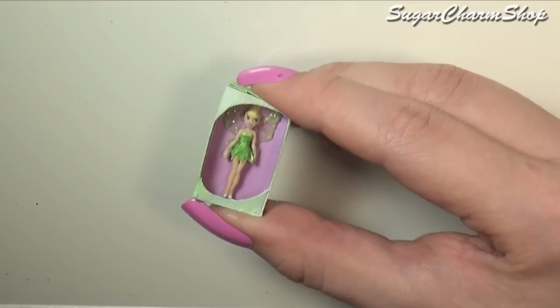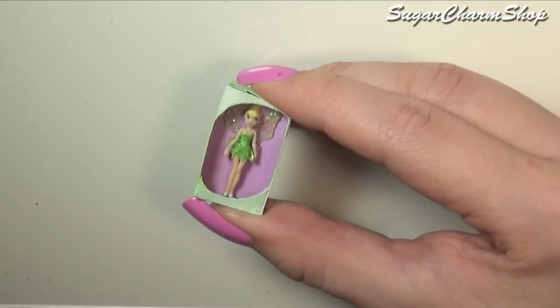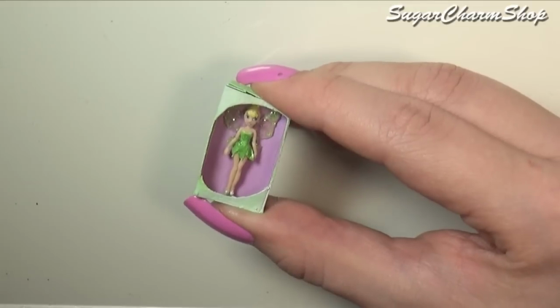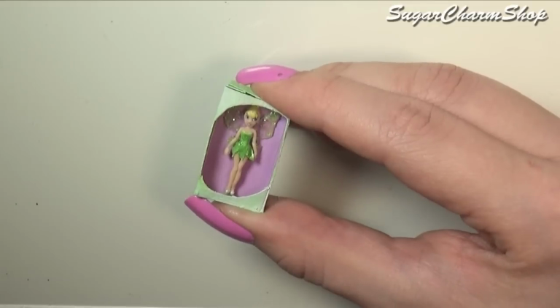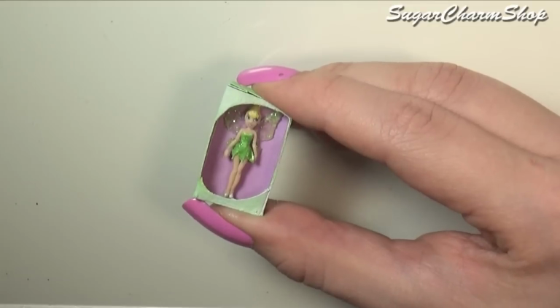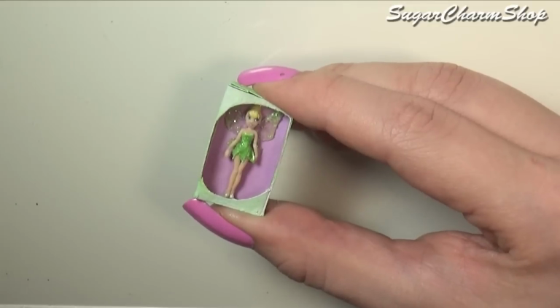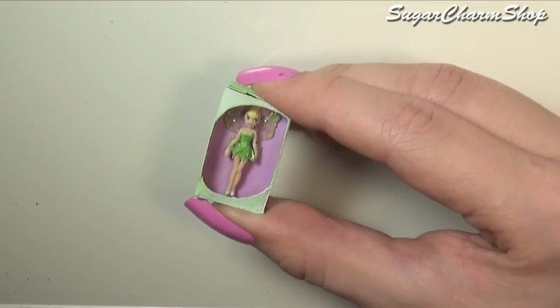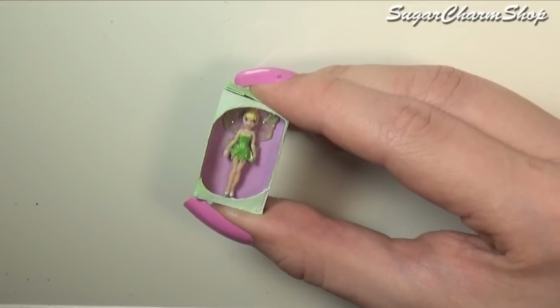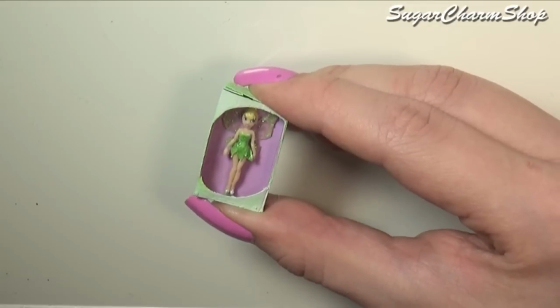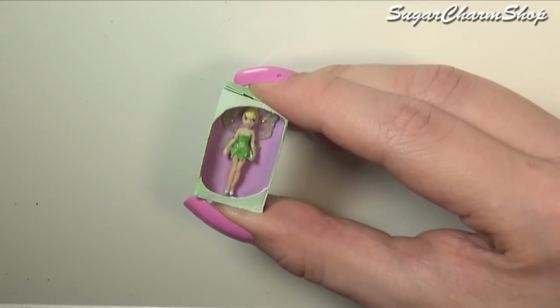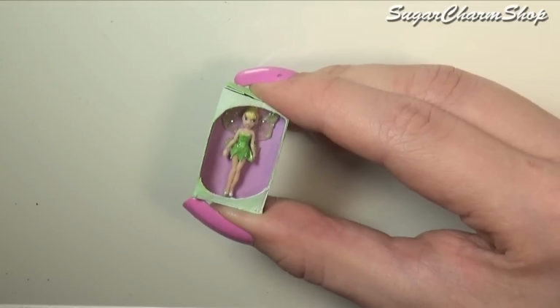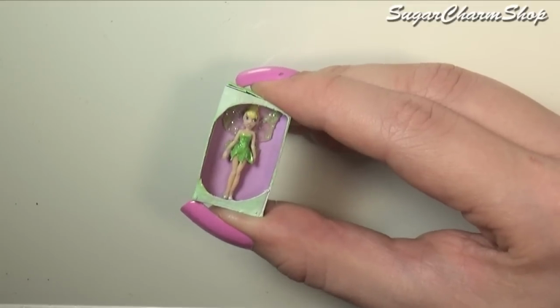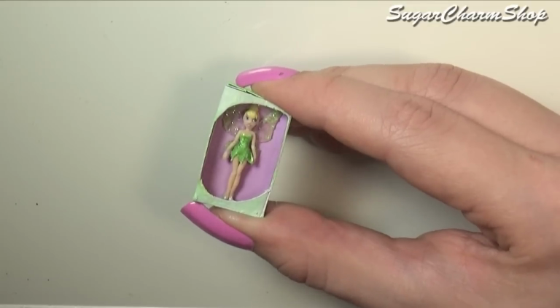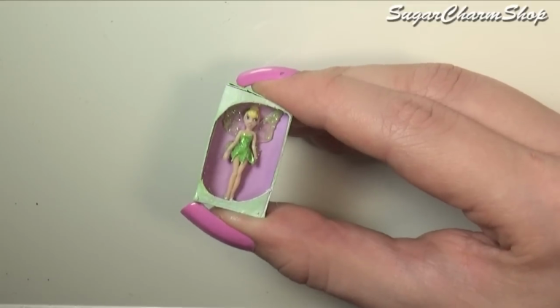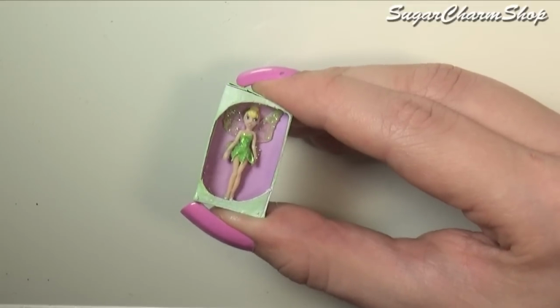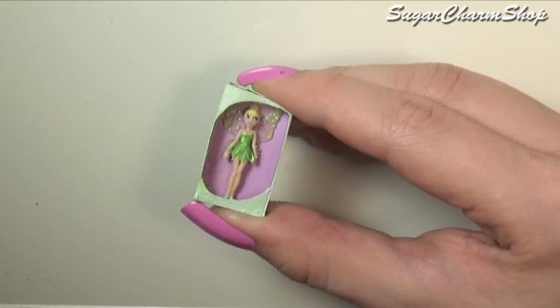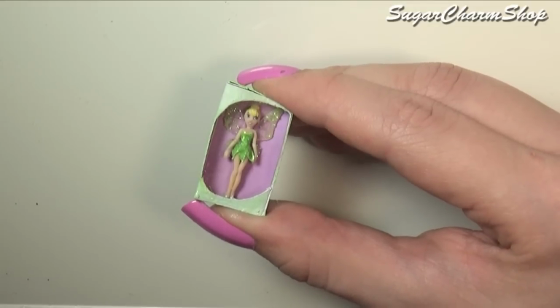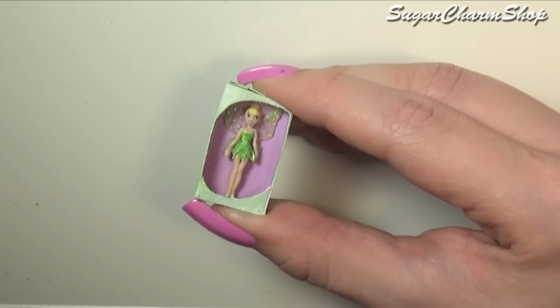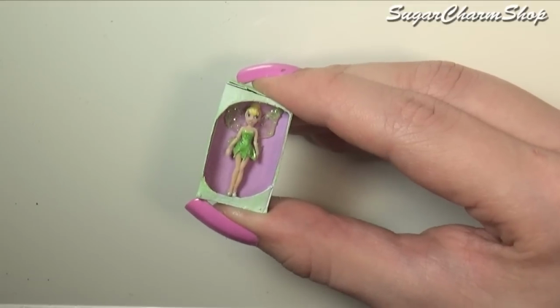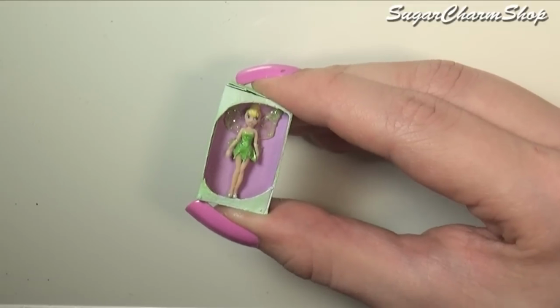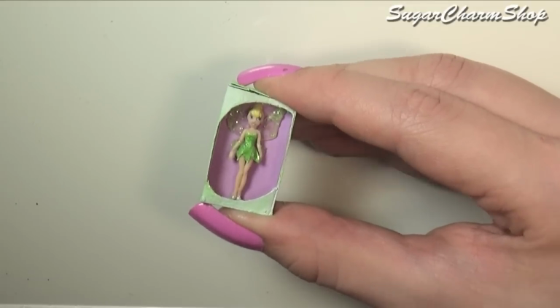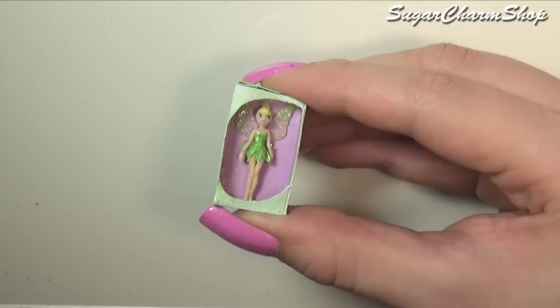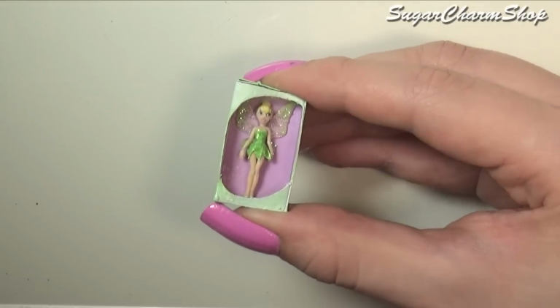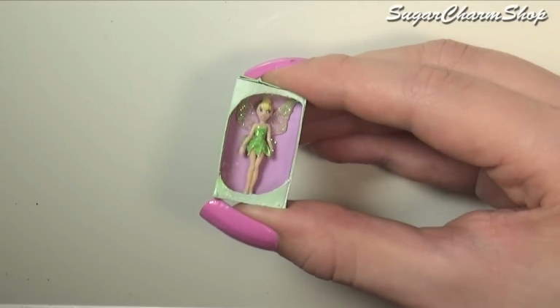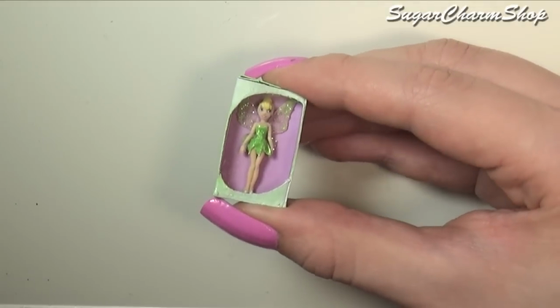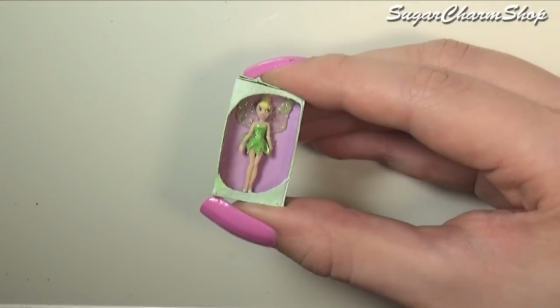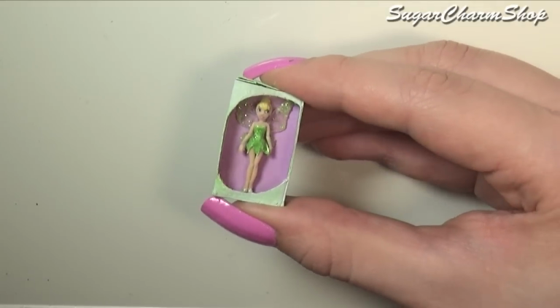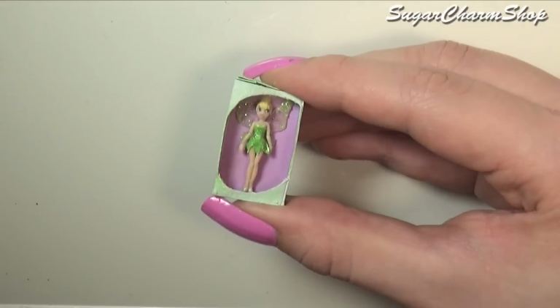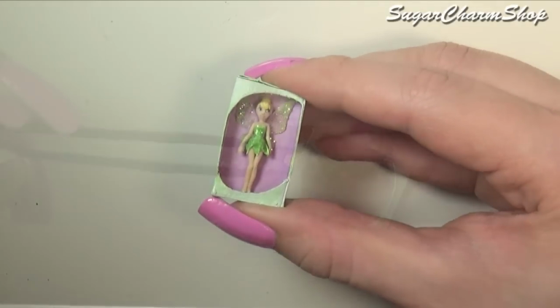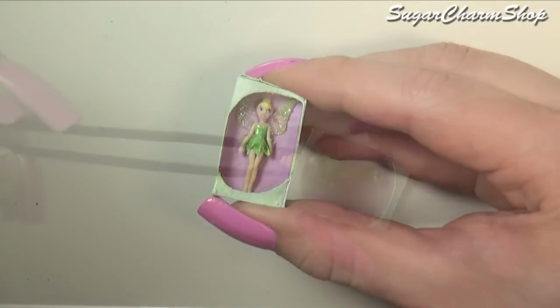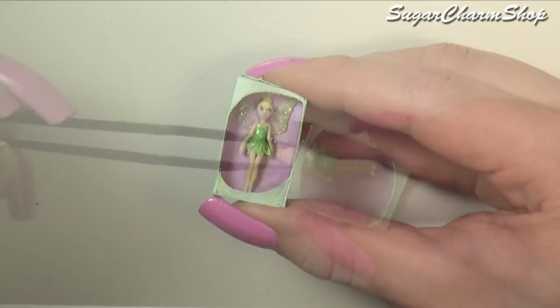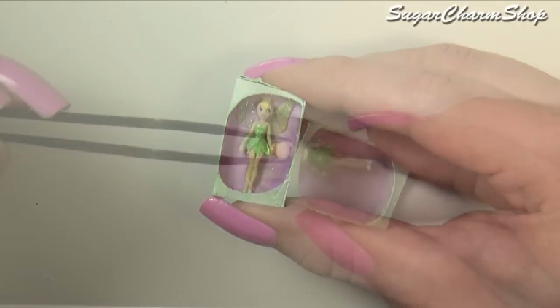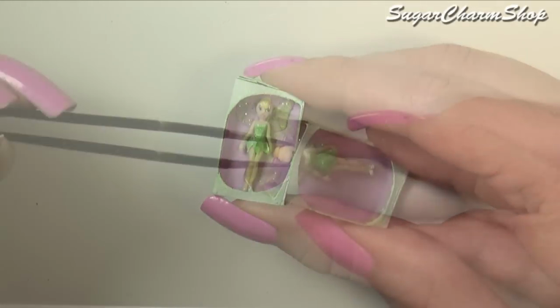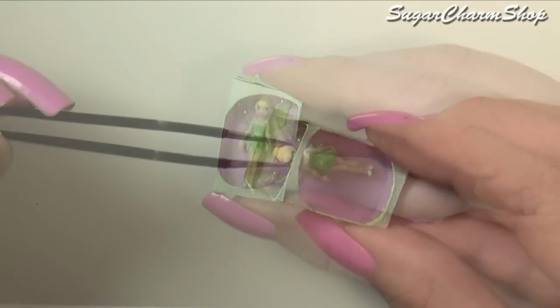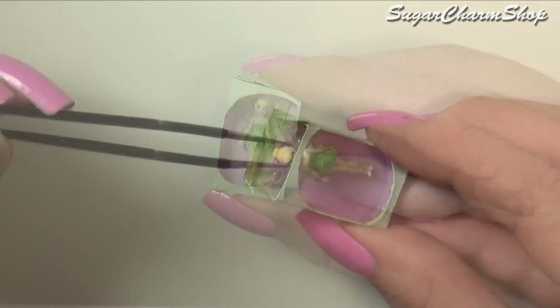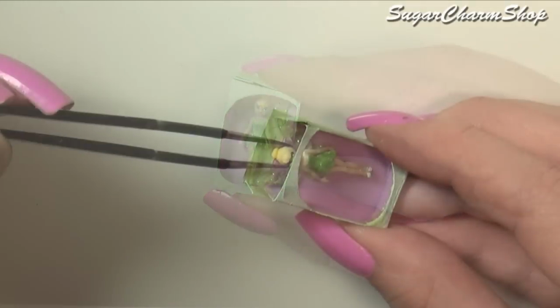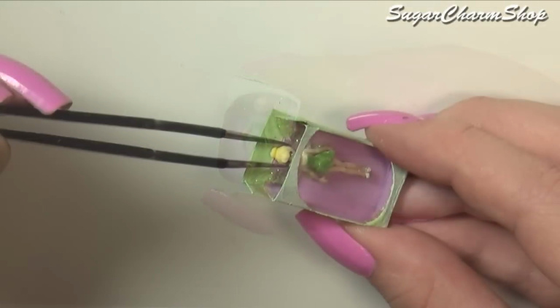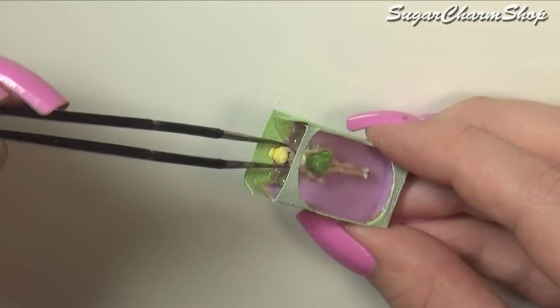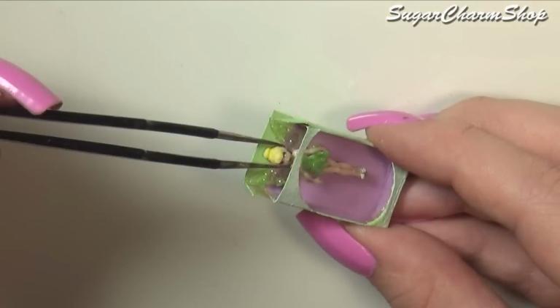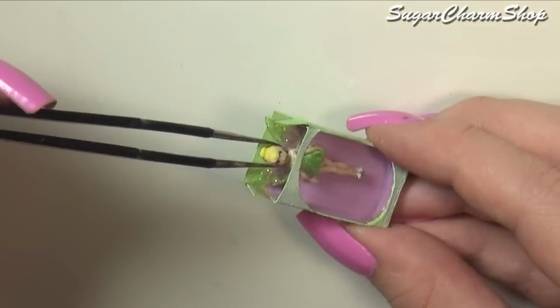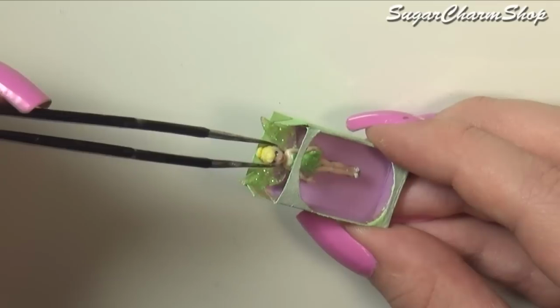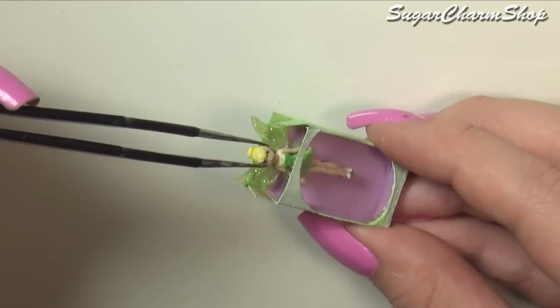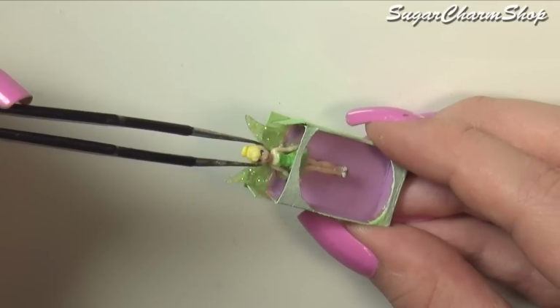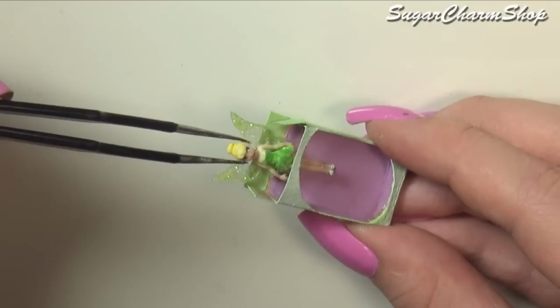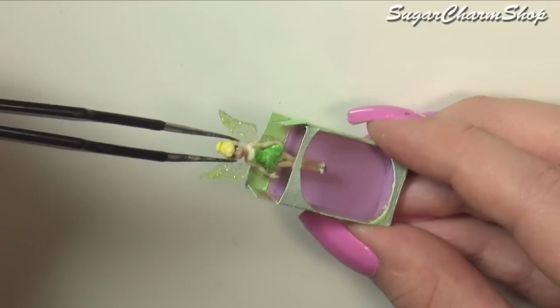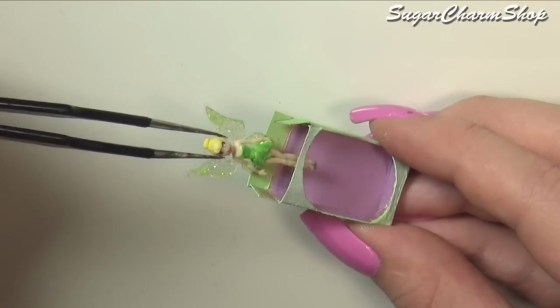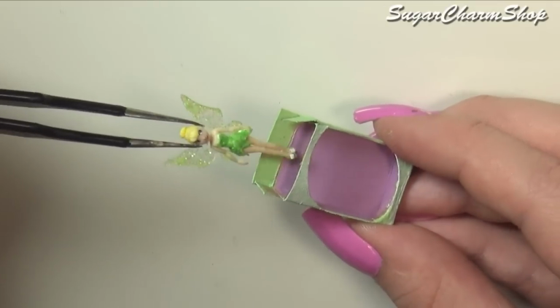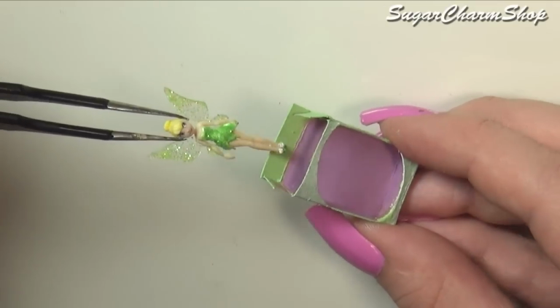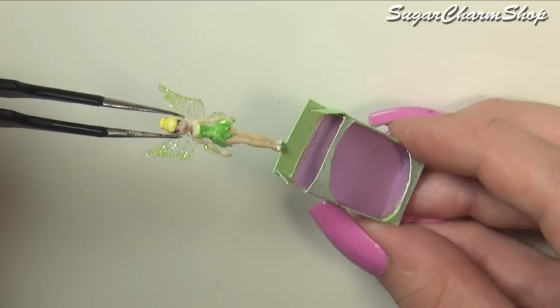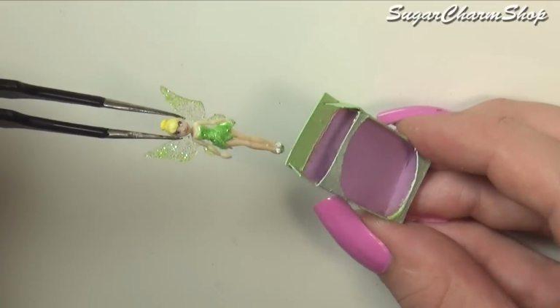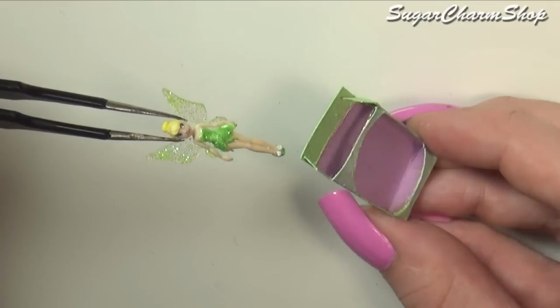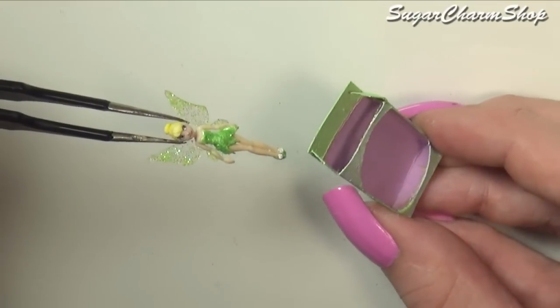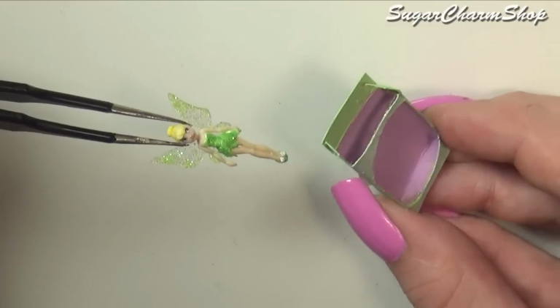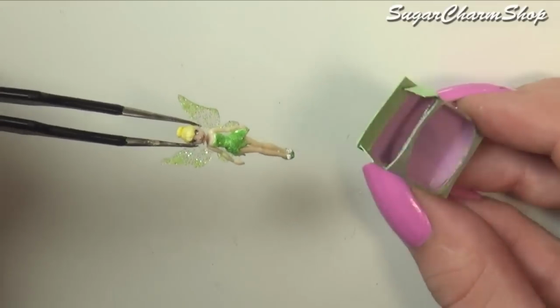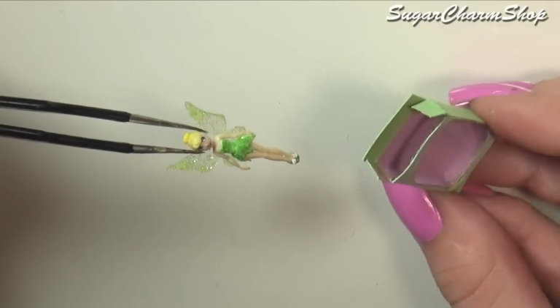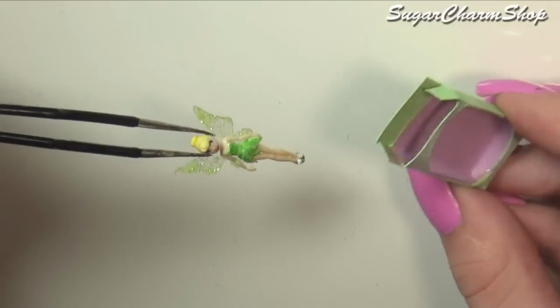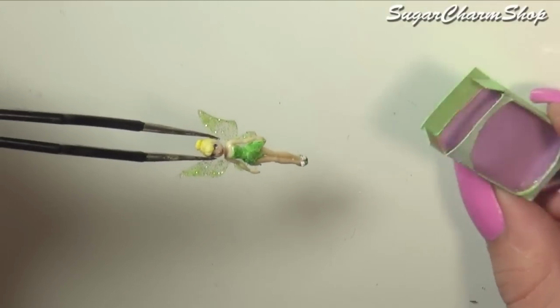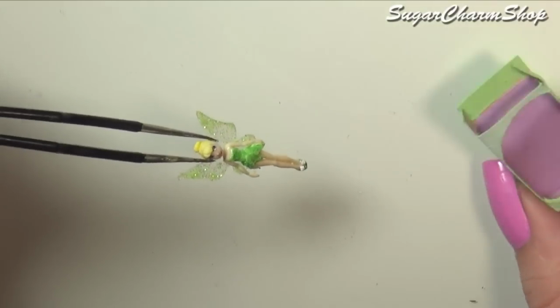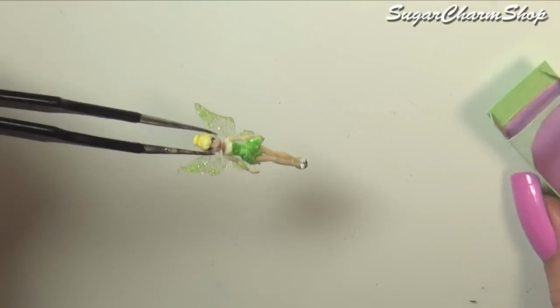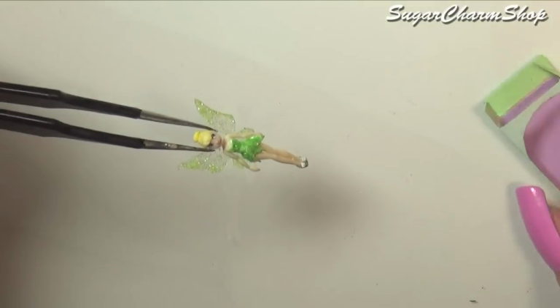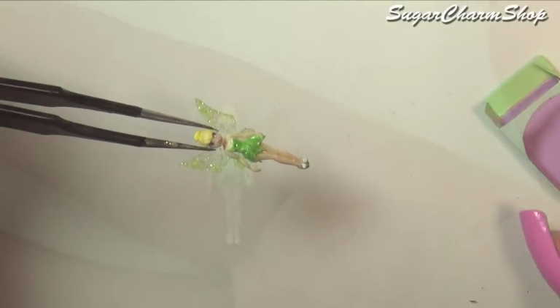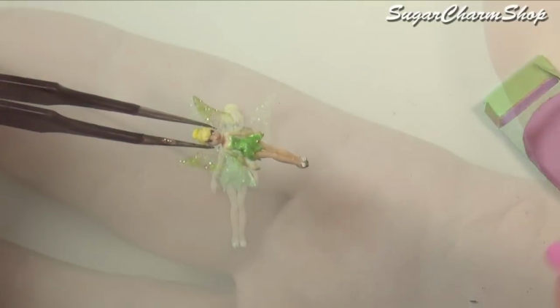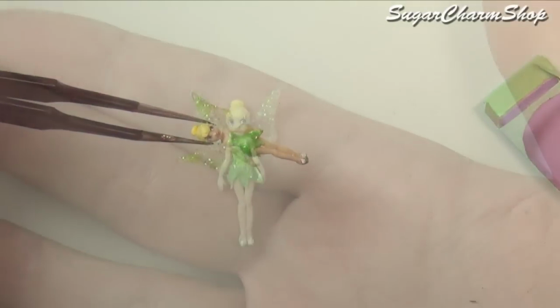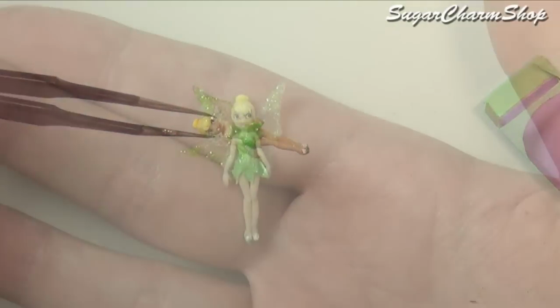Hey guys! Today we're making another miniature doll, this time inspired by one of those Tinkerbell Barbies you can get, so I really hope you'll enjoy.